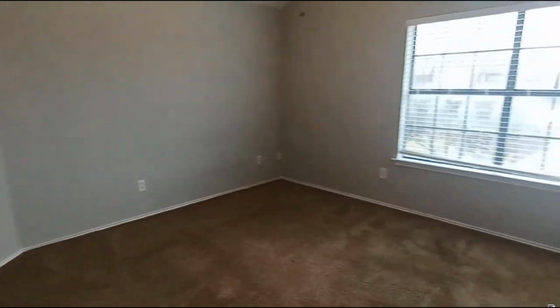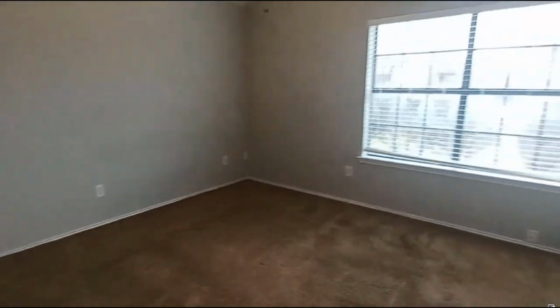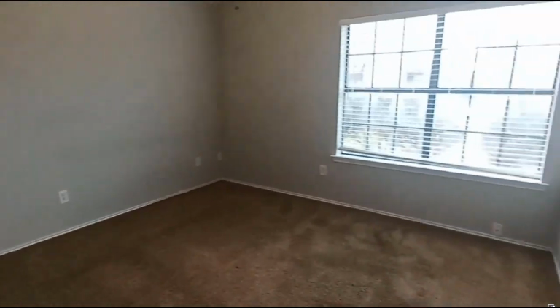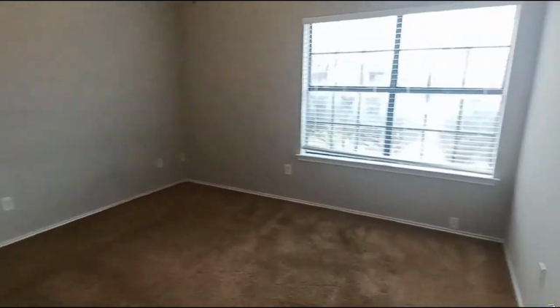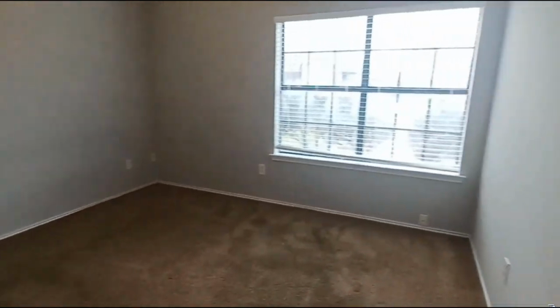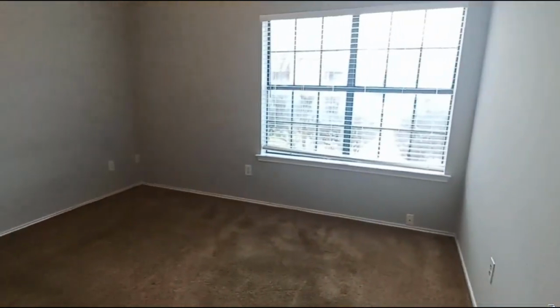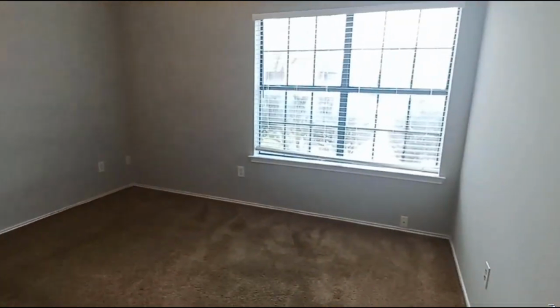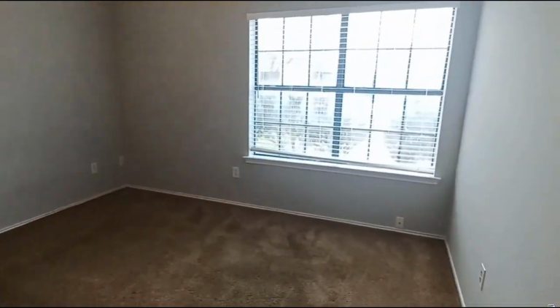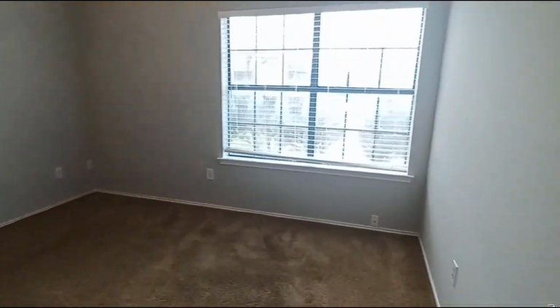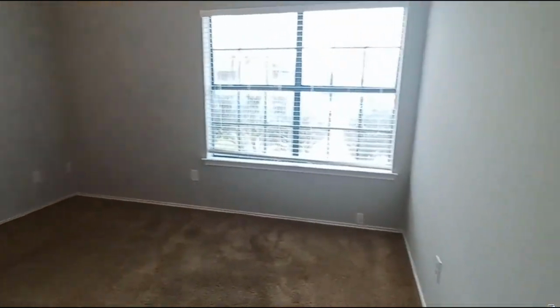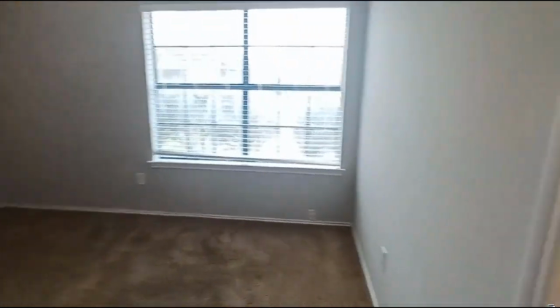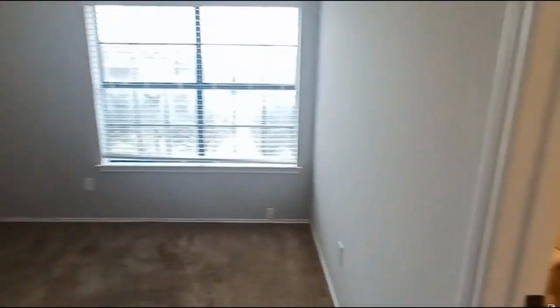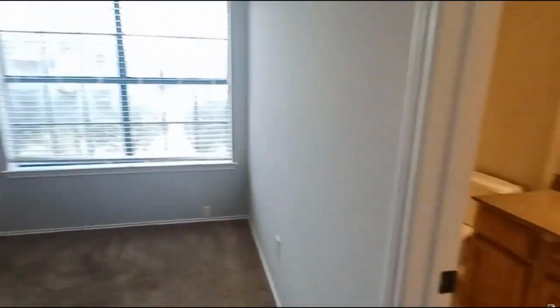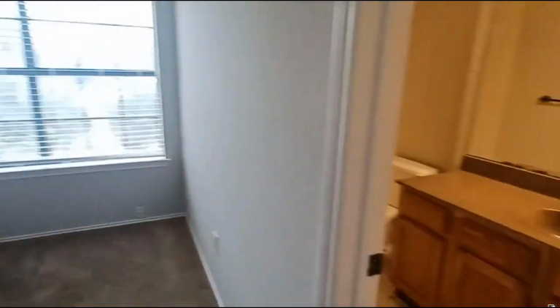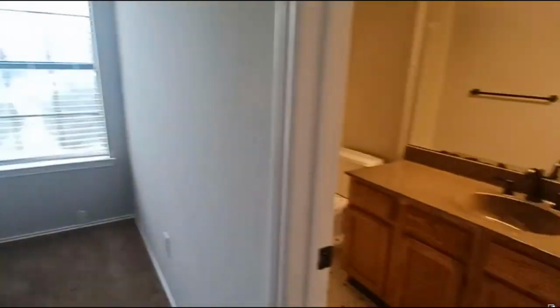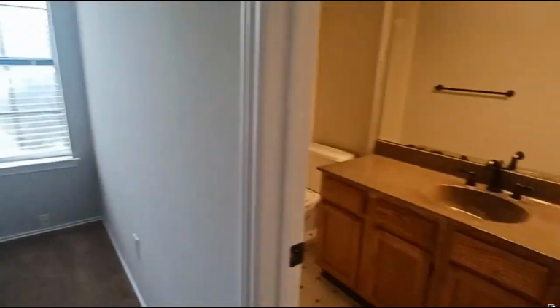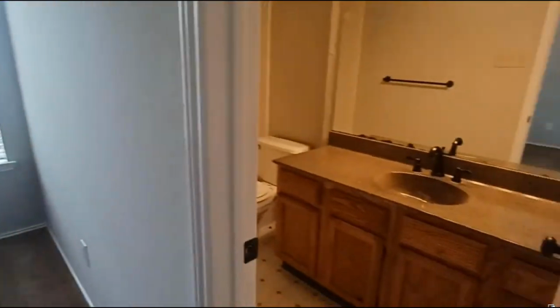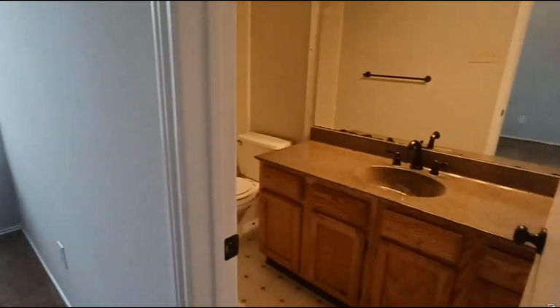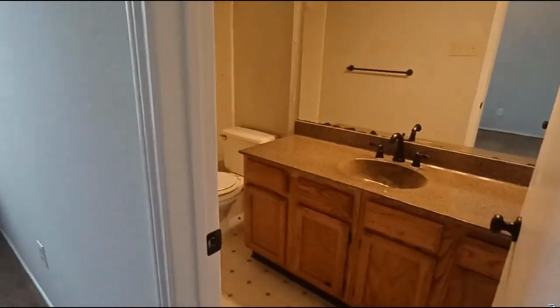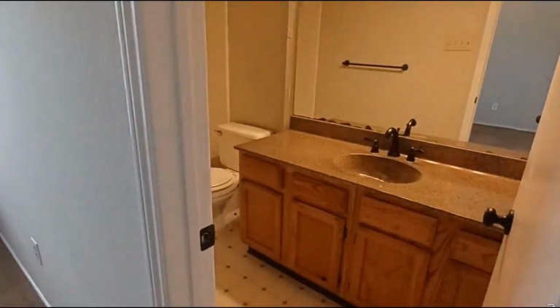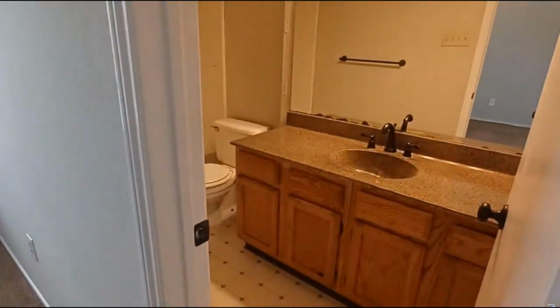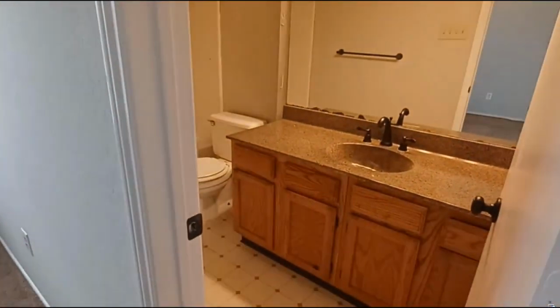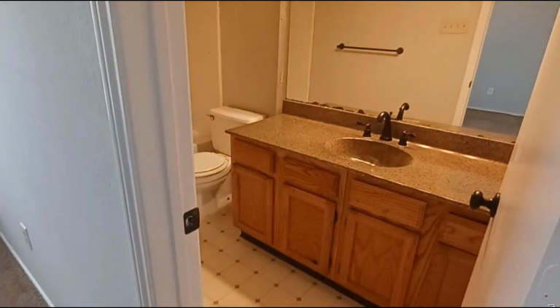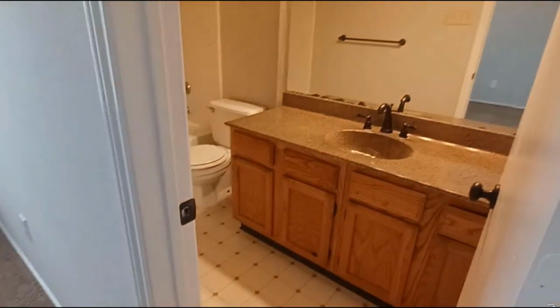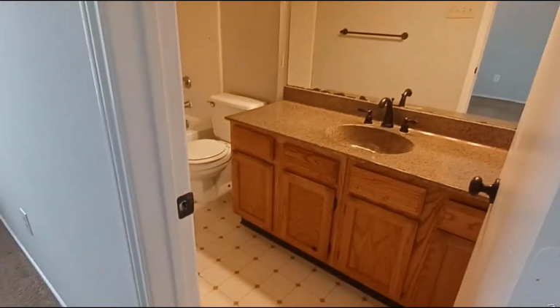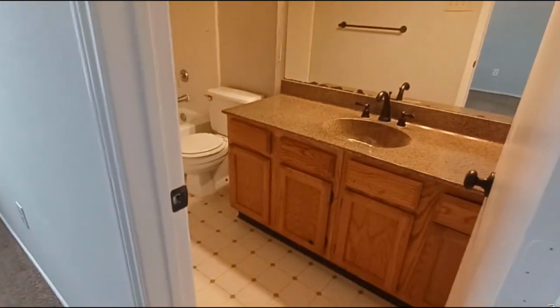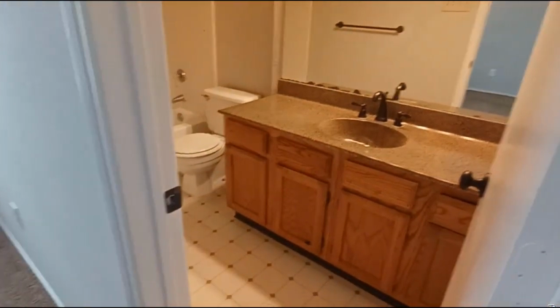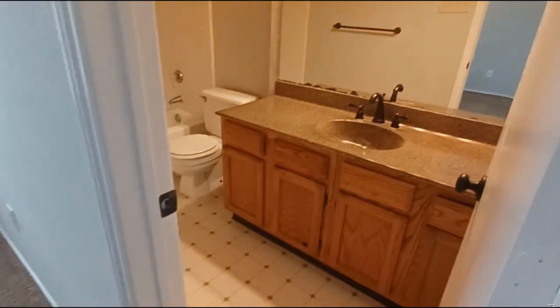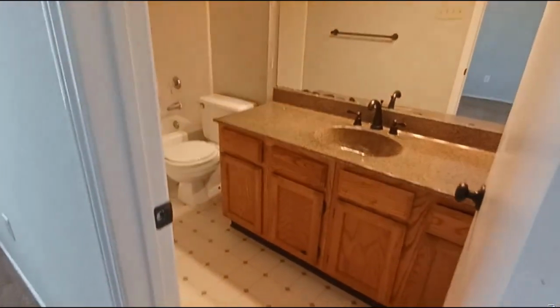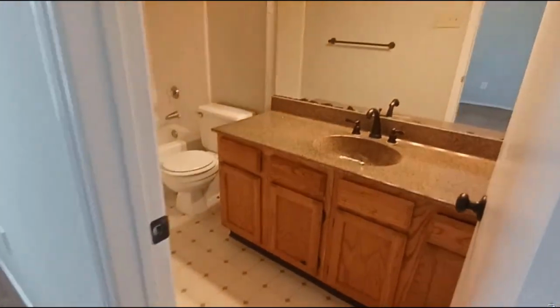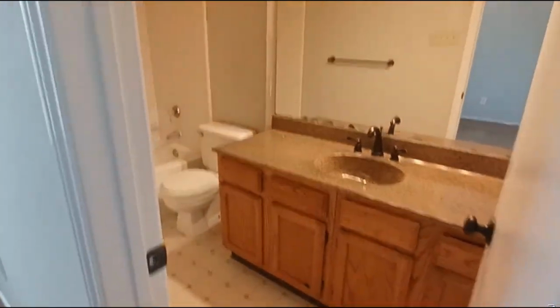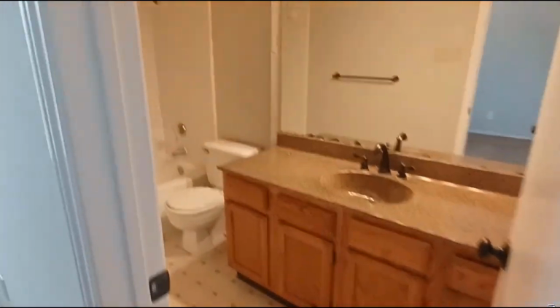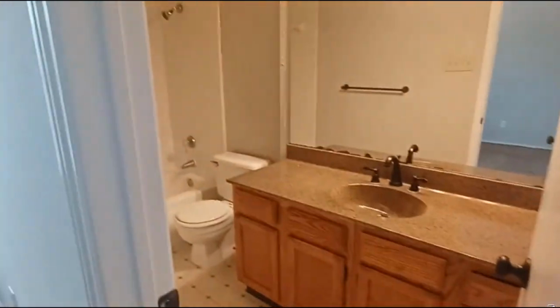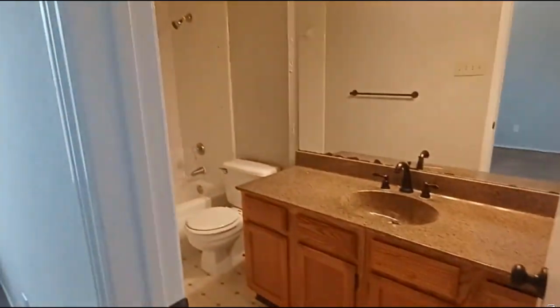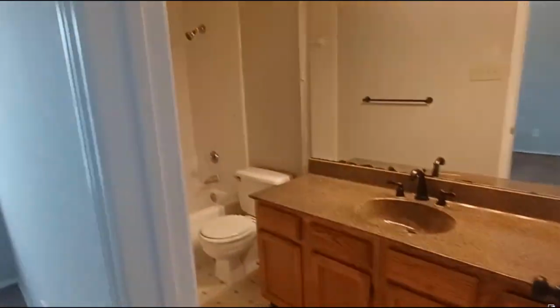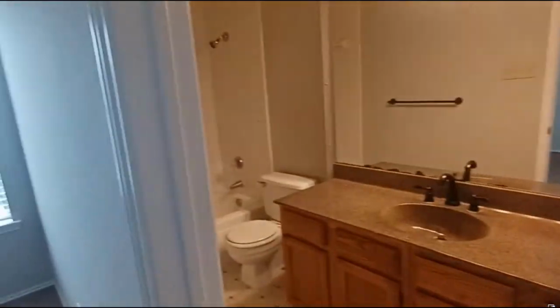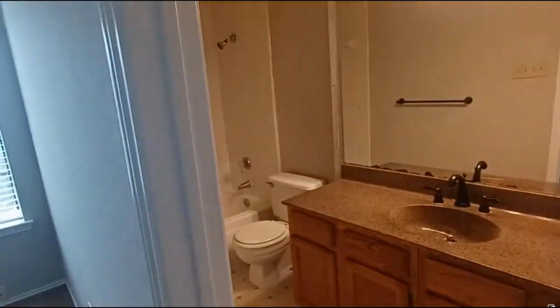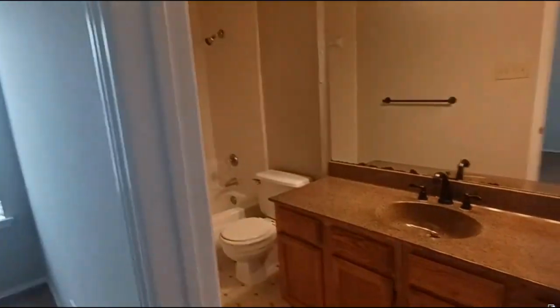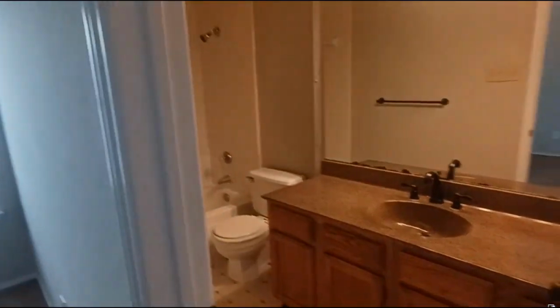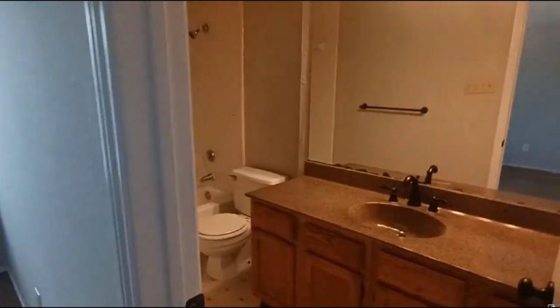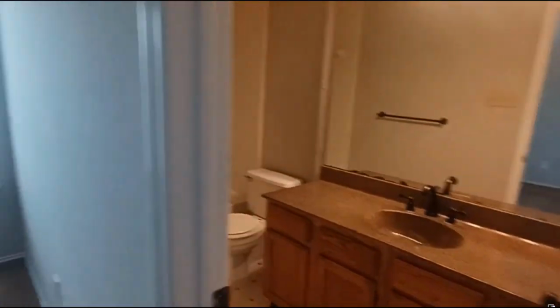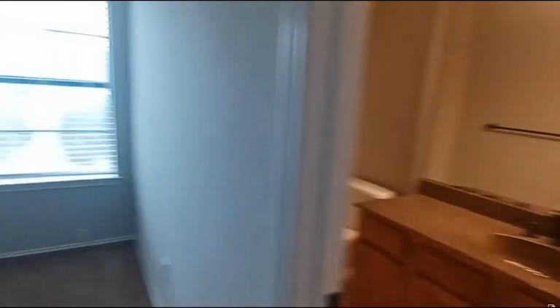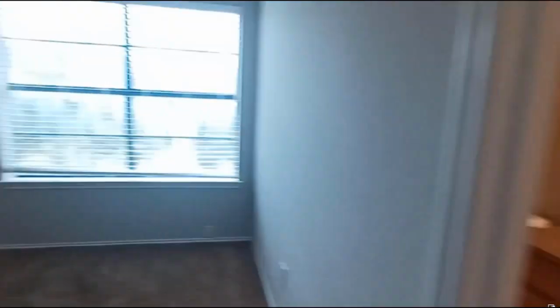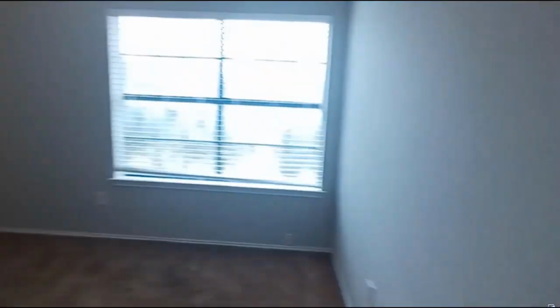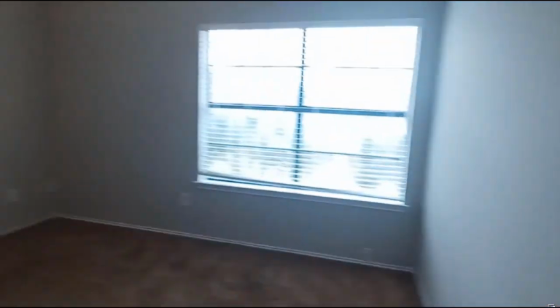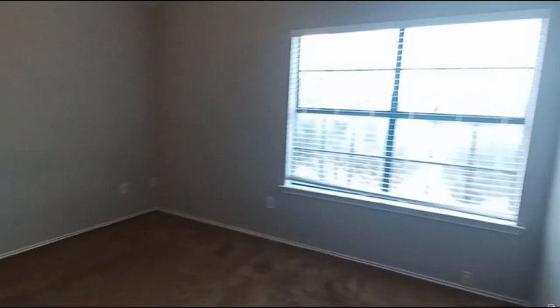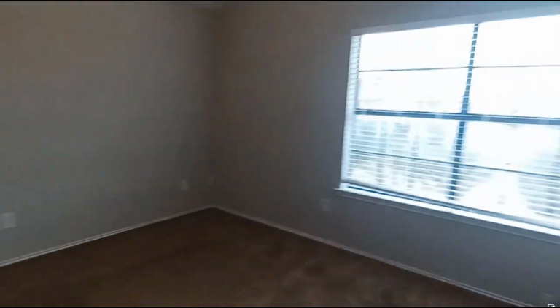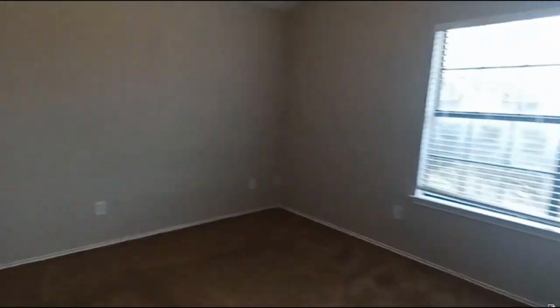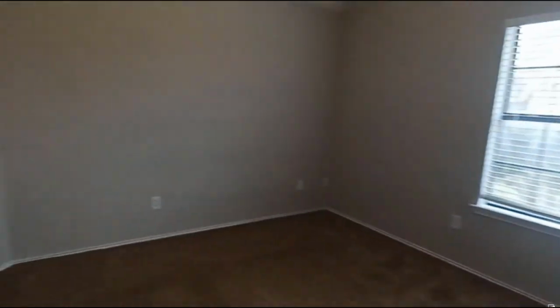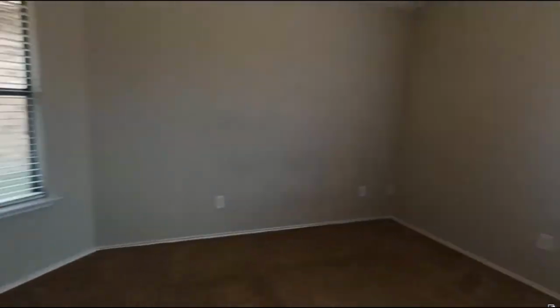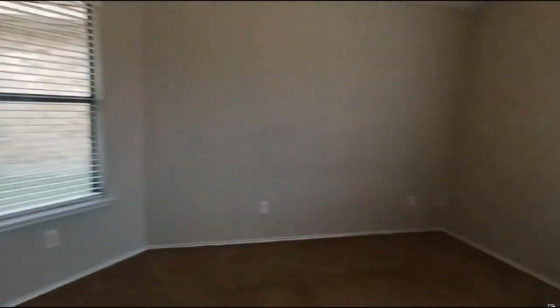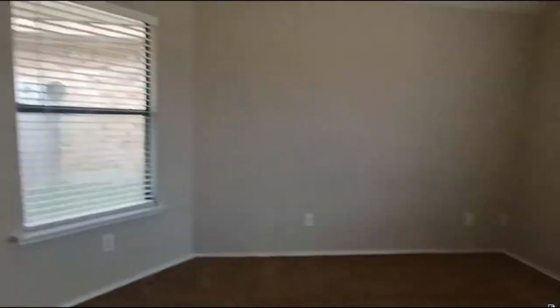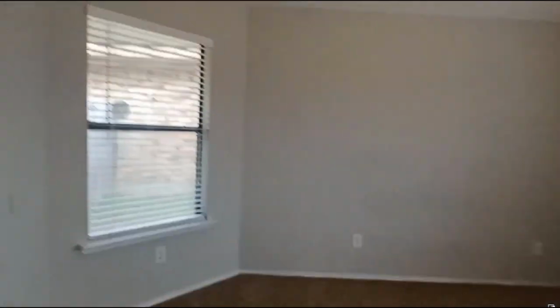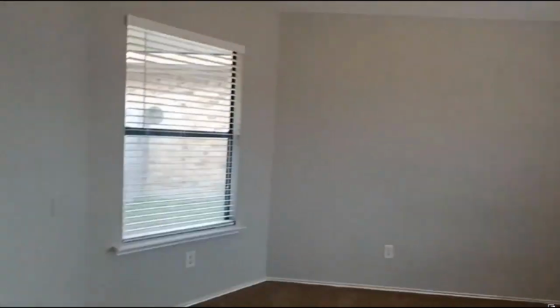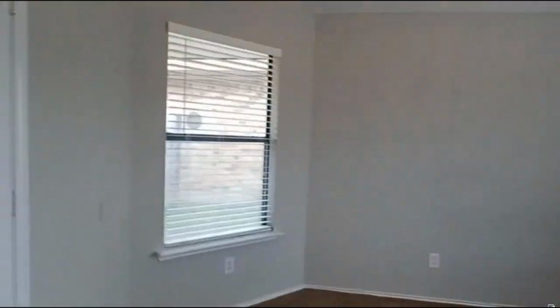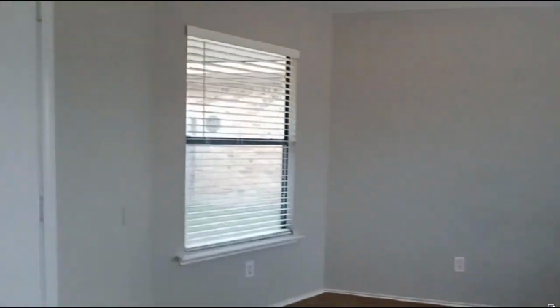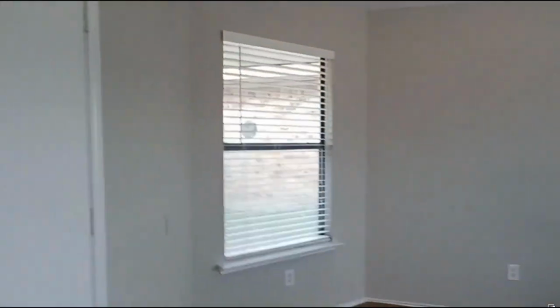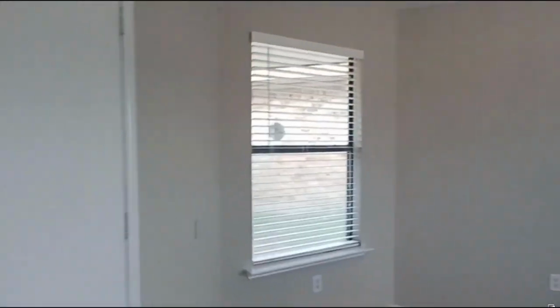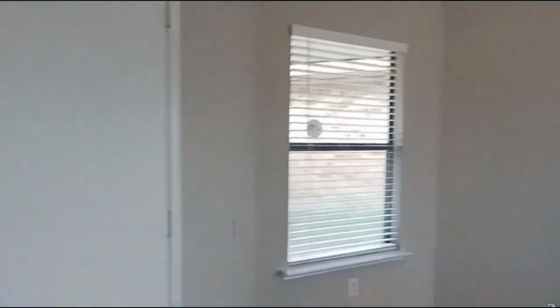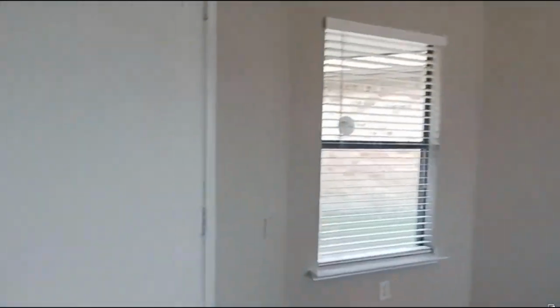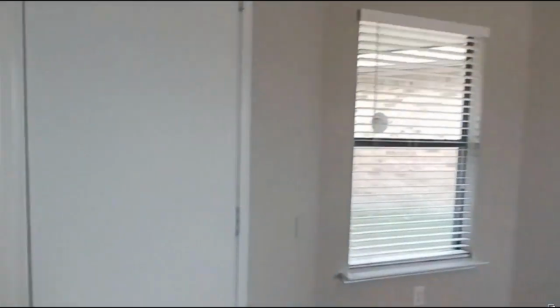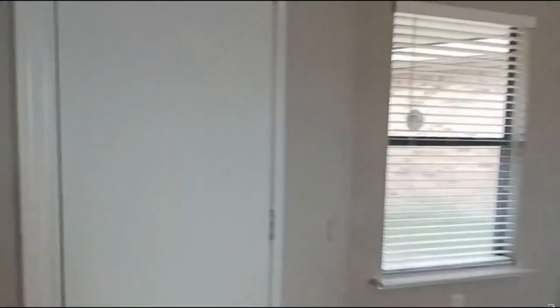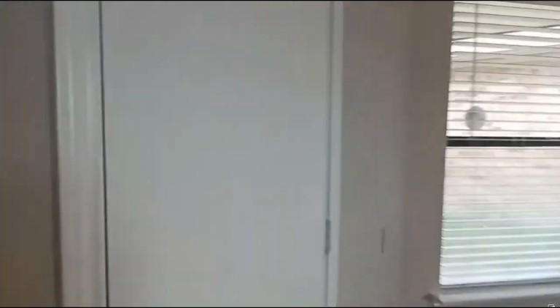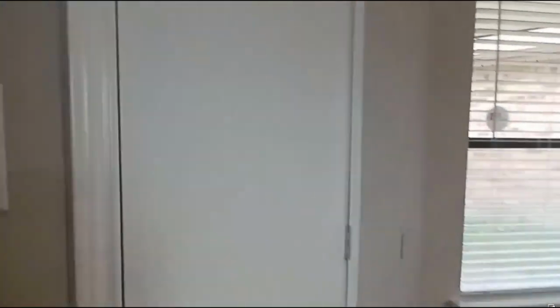This is the master, and it also has a walk-in closet.